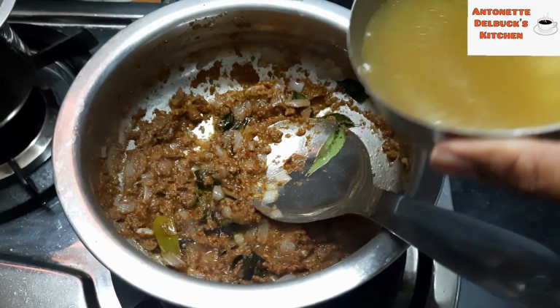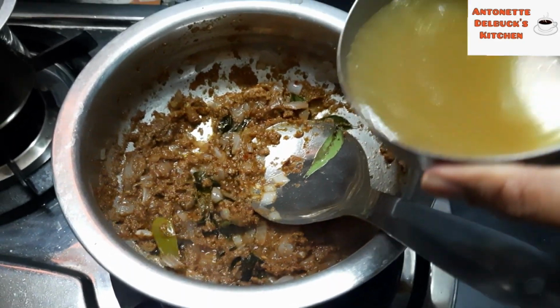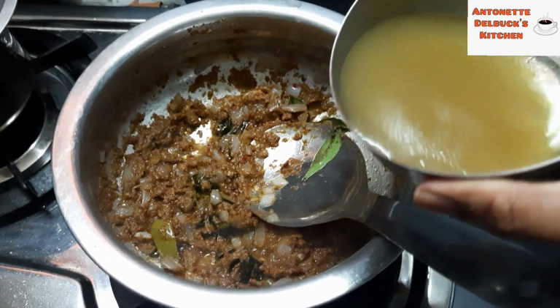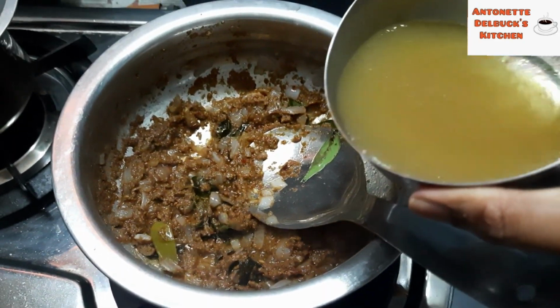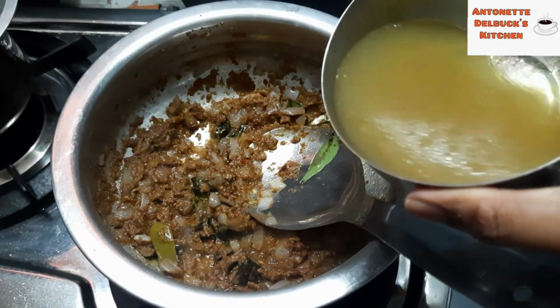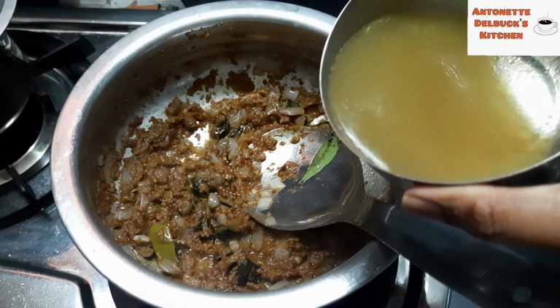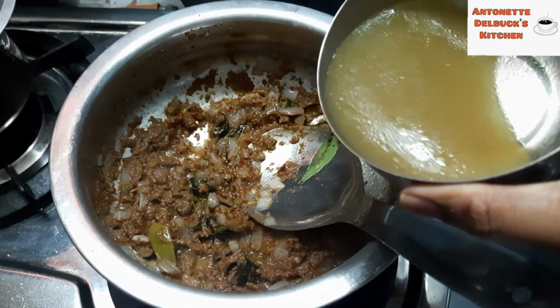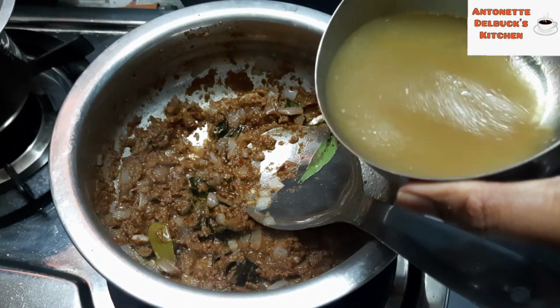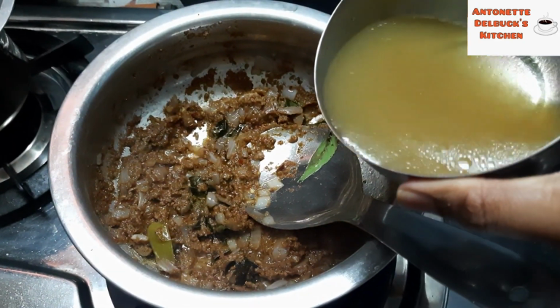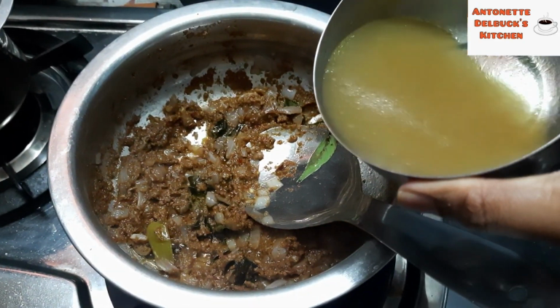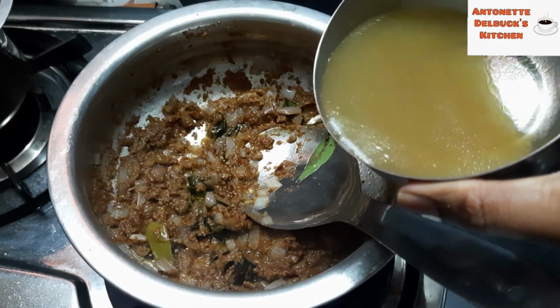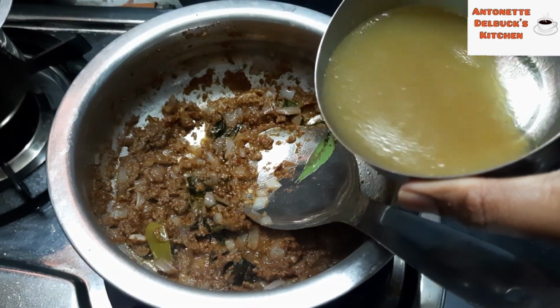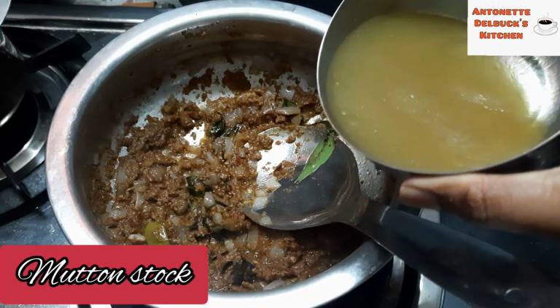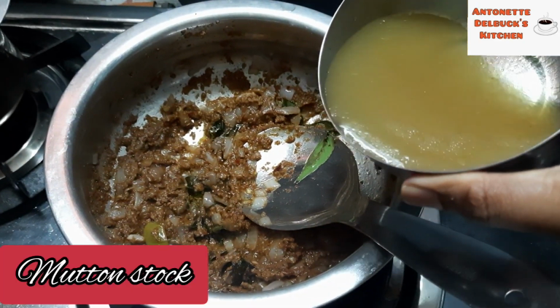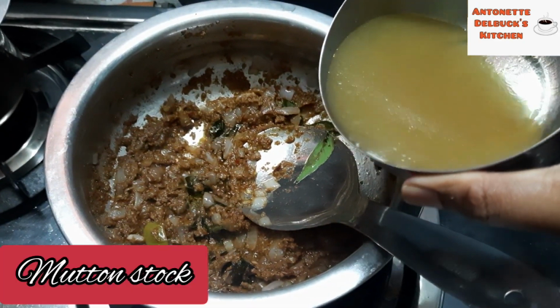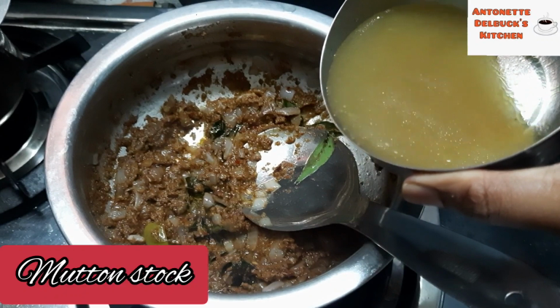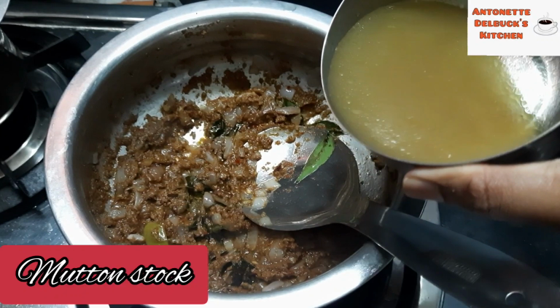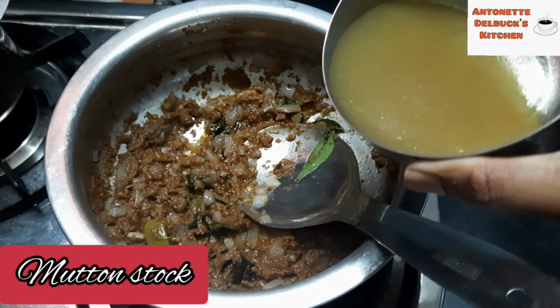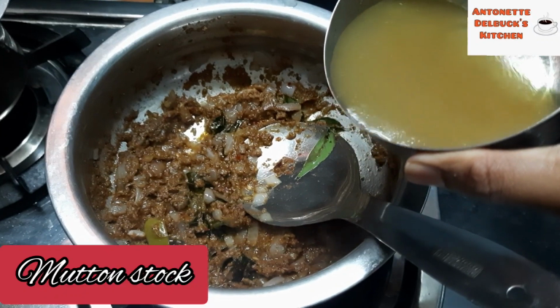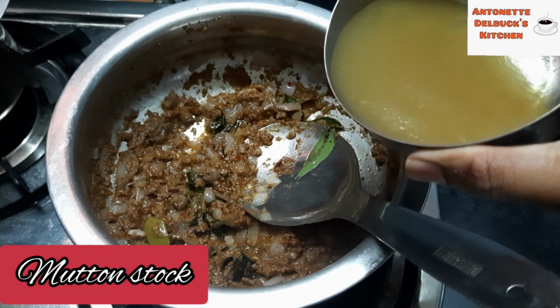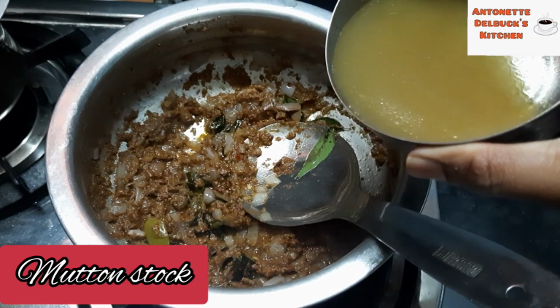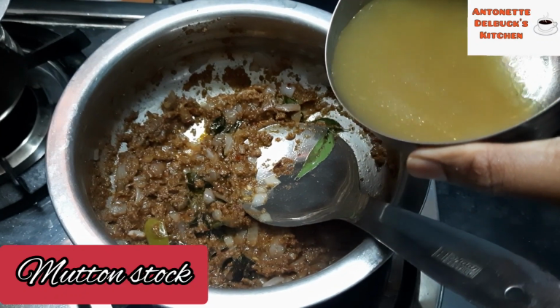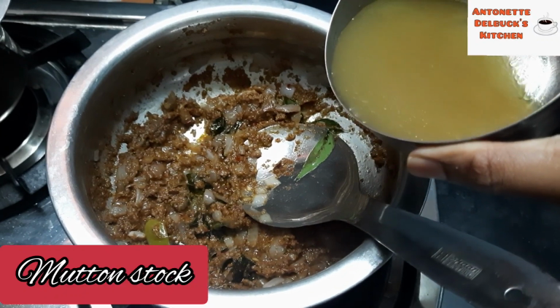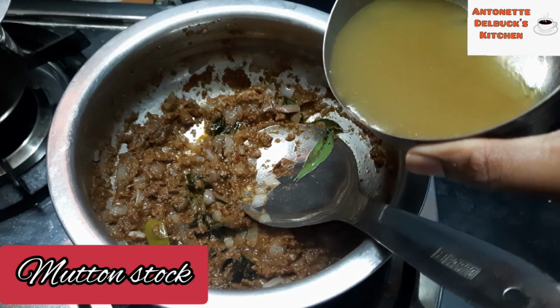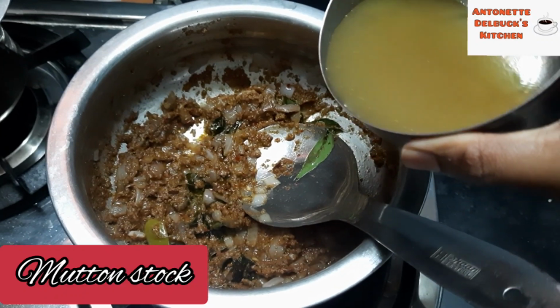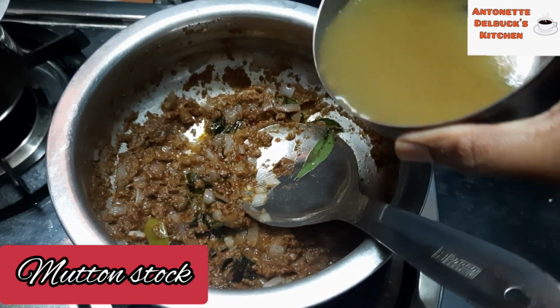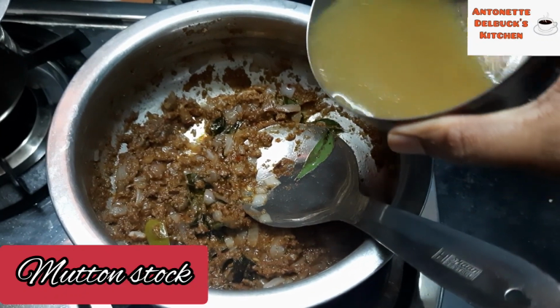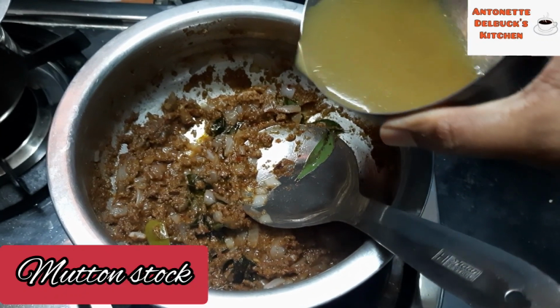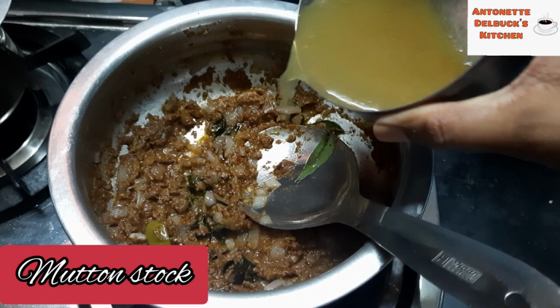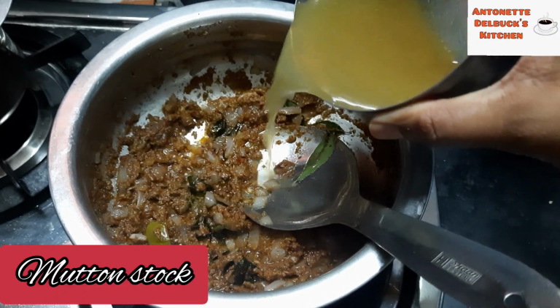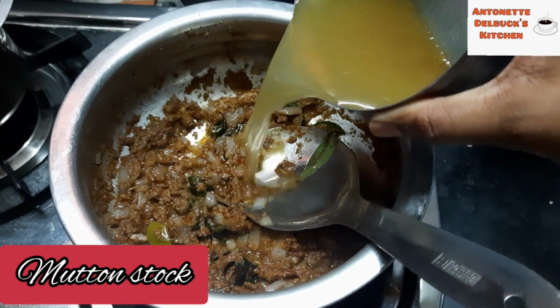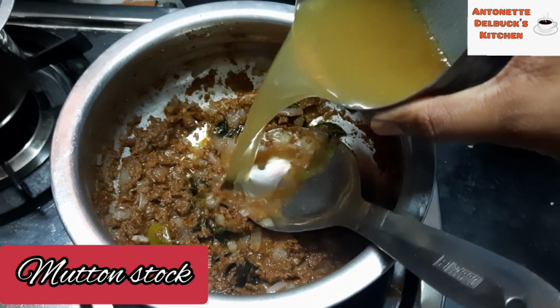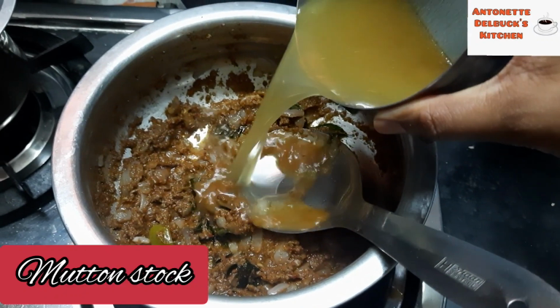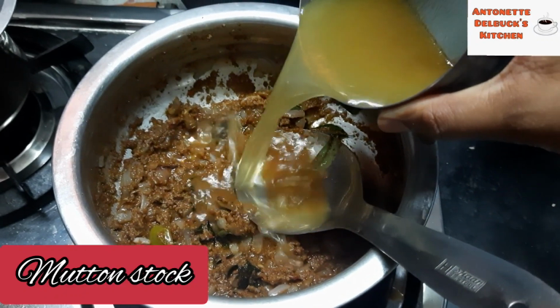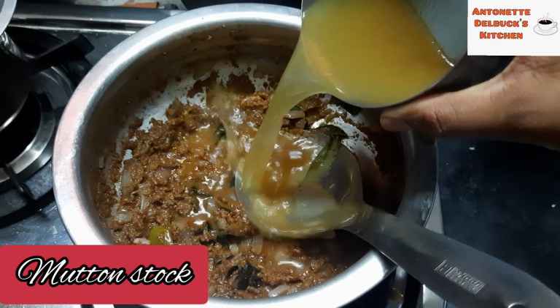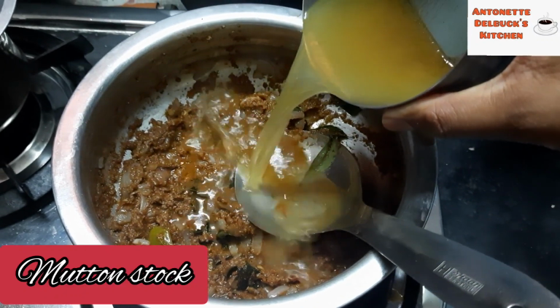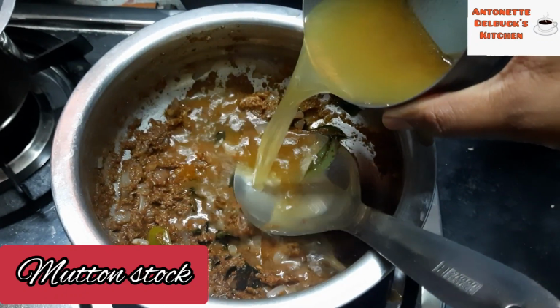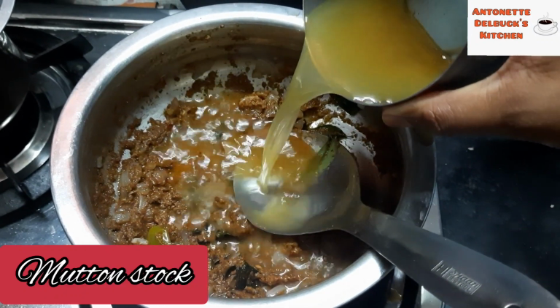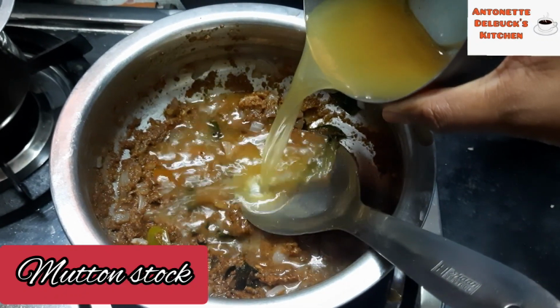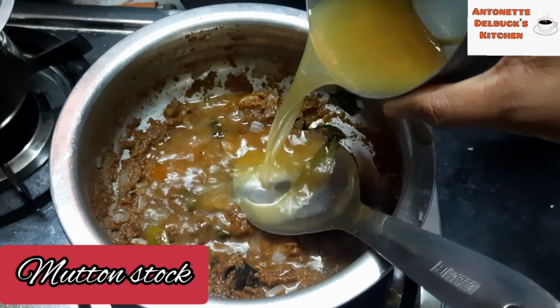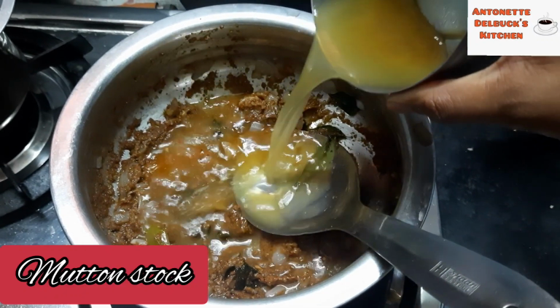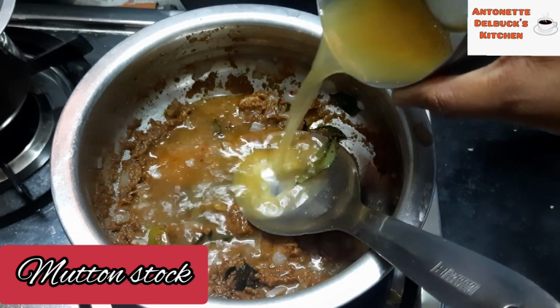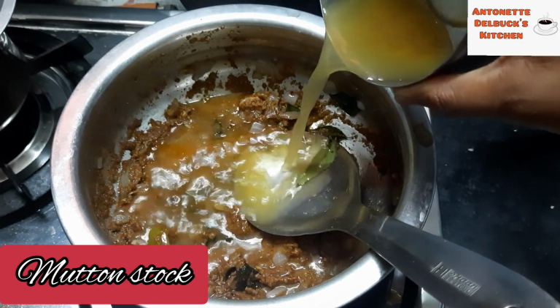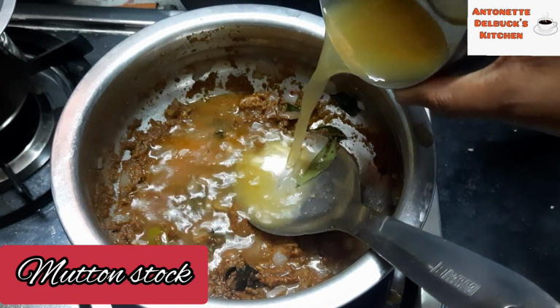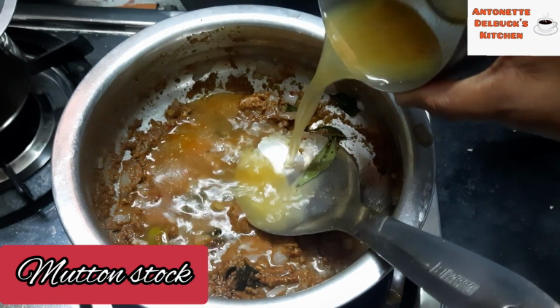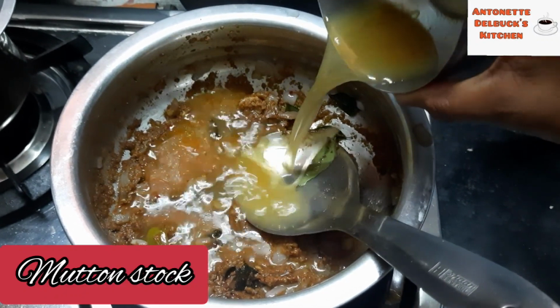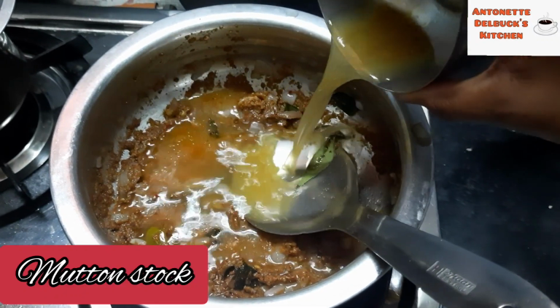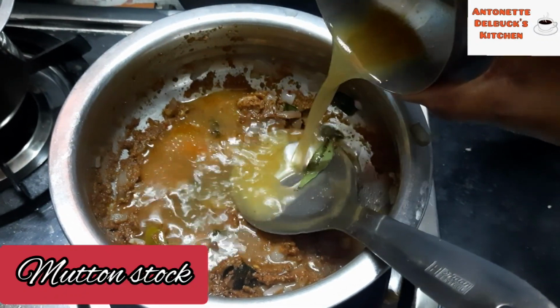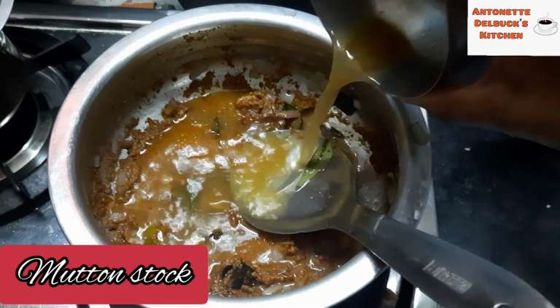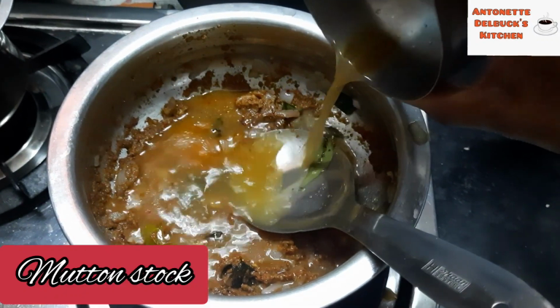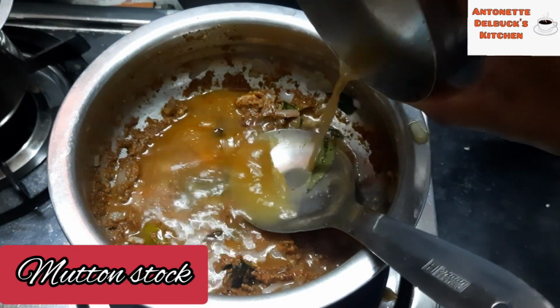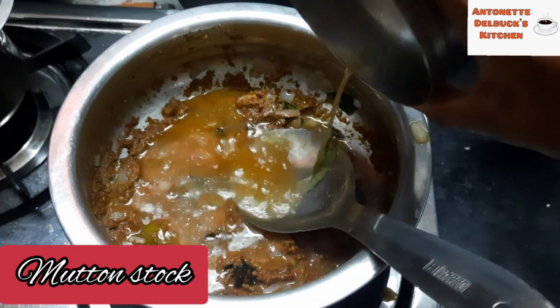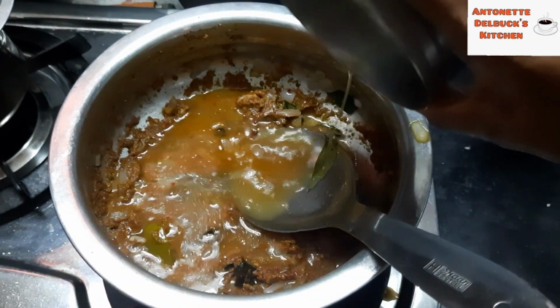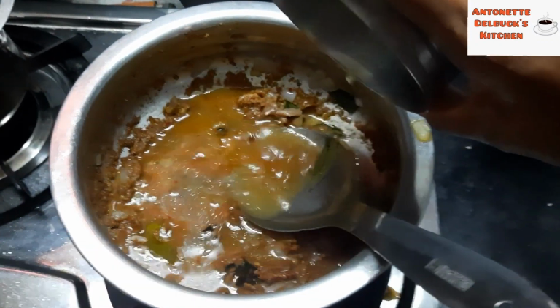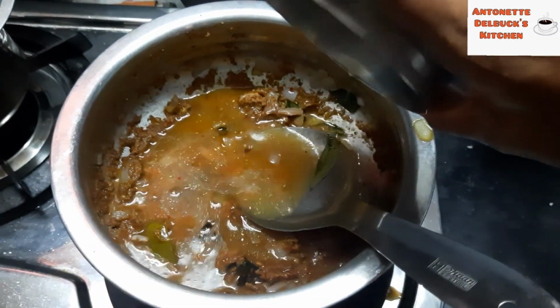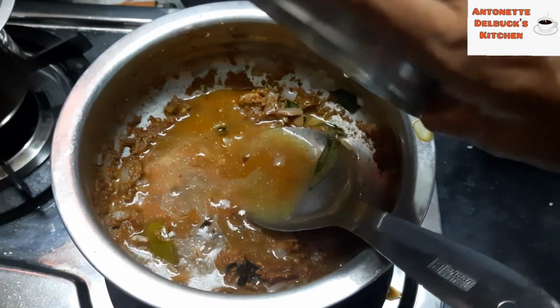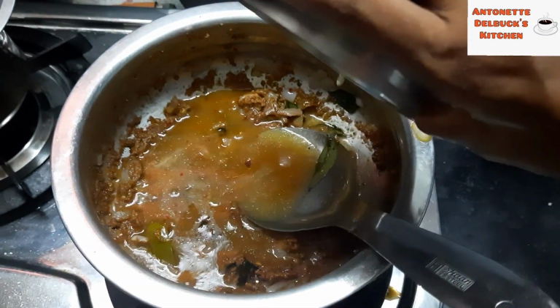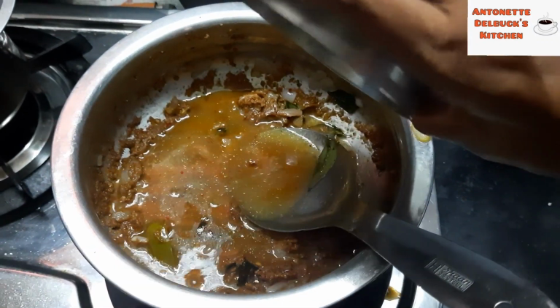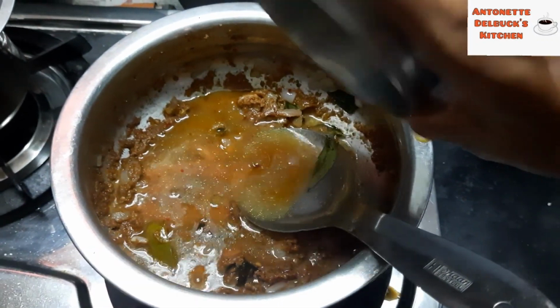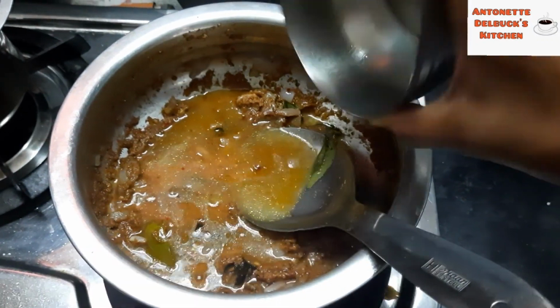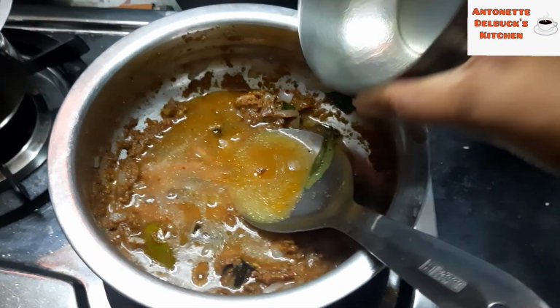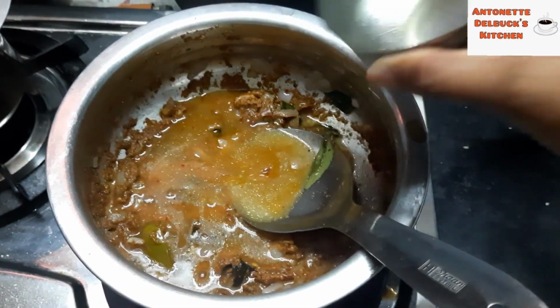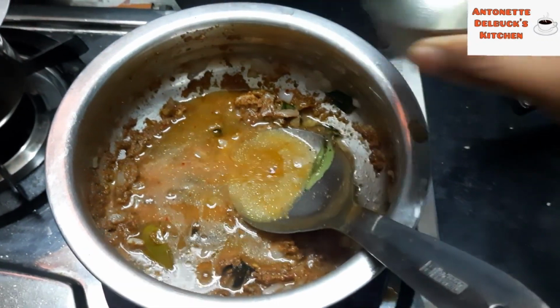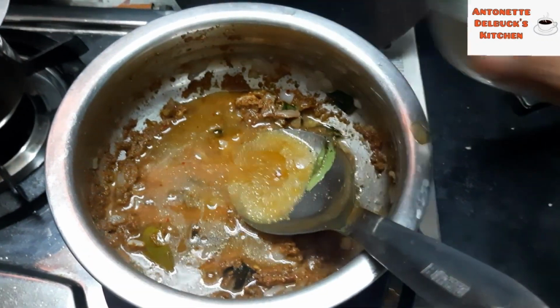Now we add the mutton stock along with the required salt for this dish.